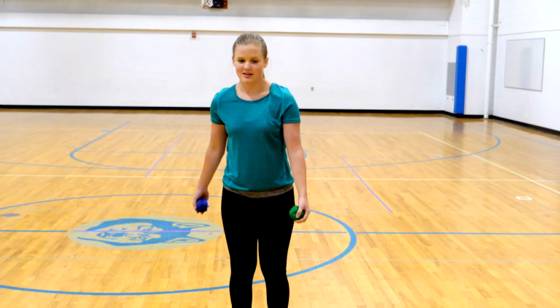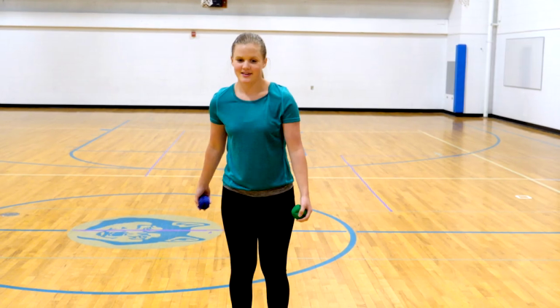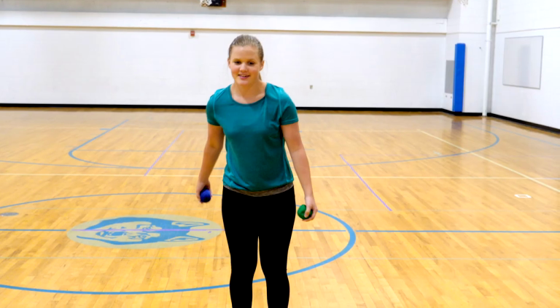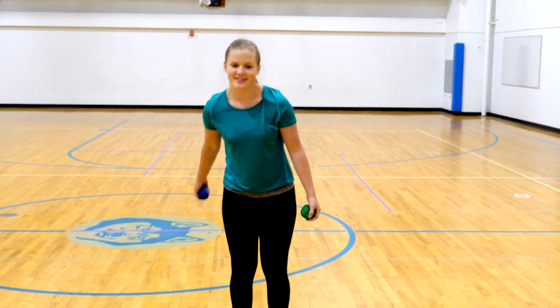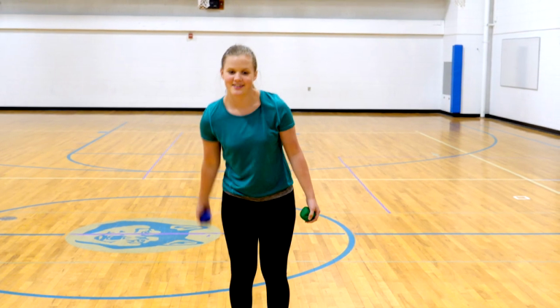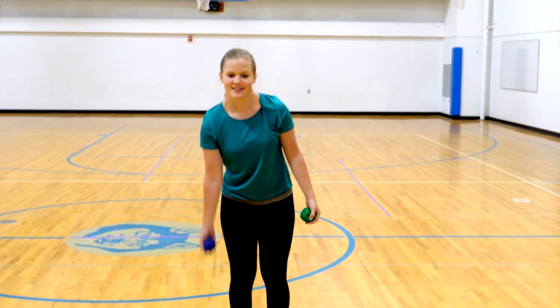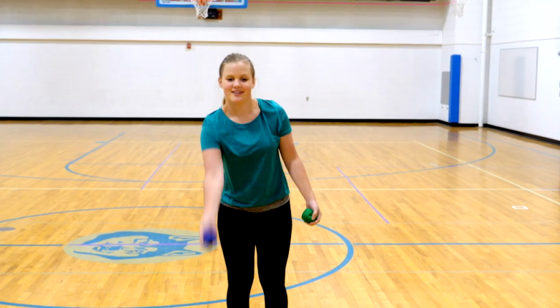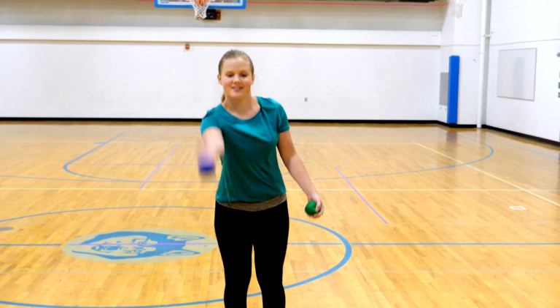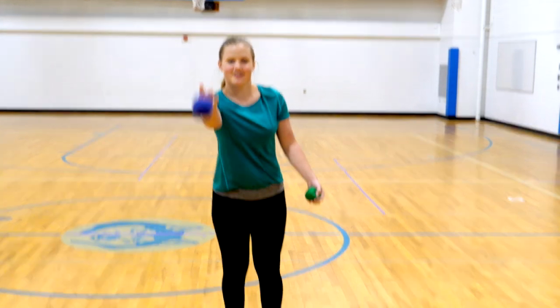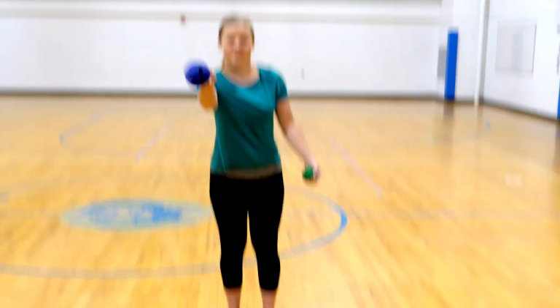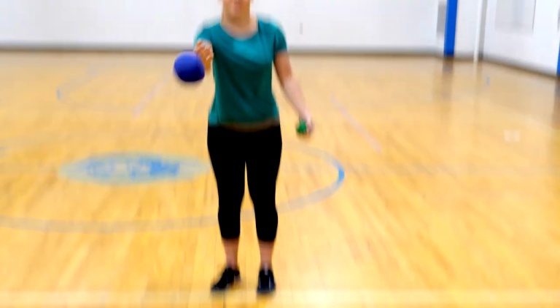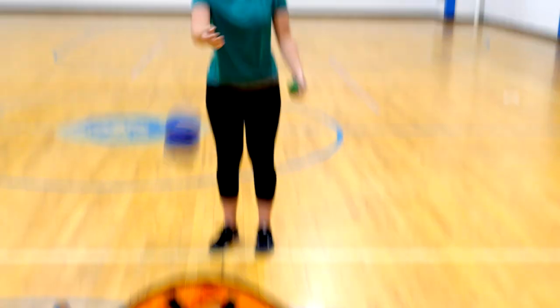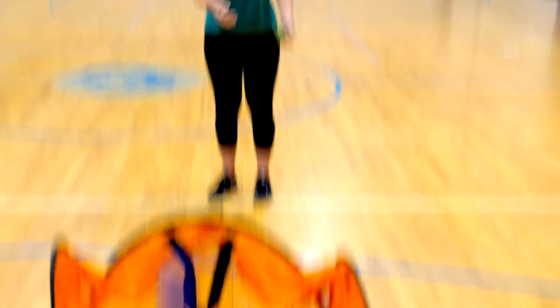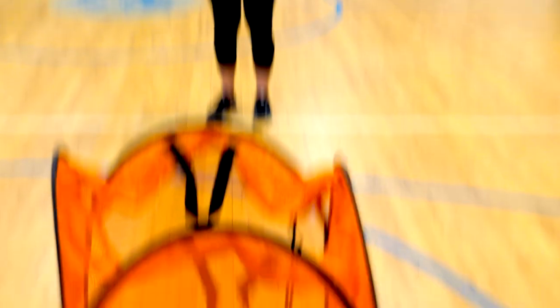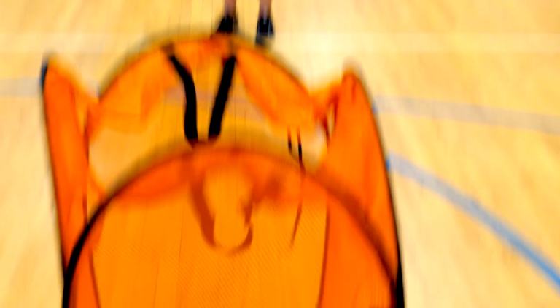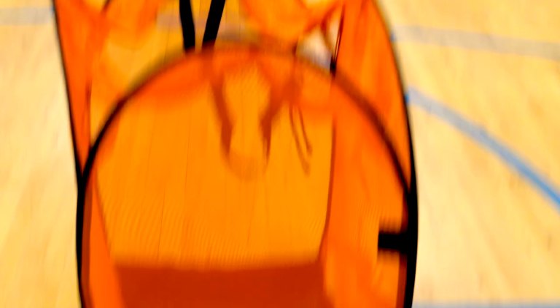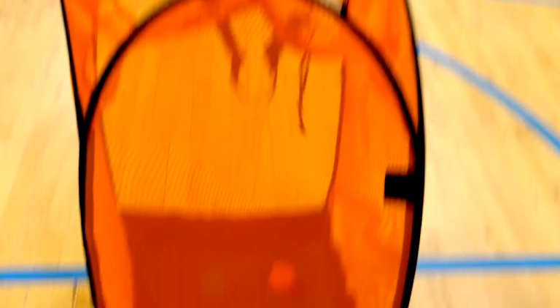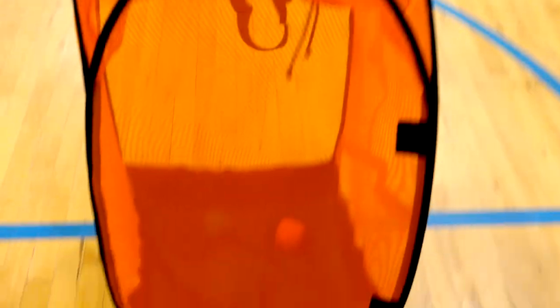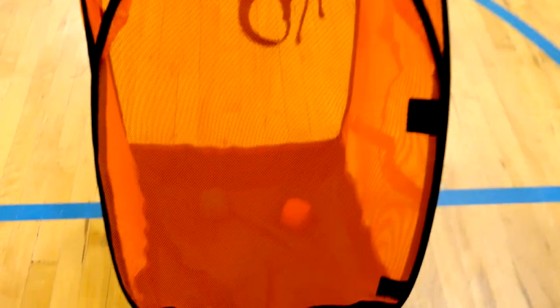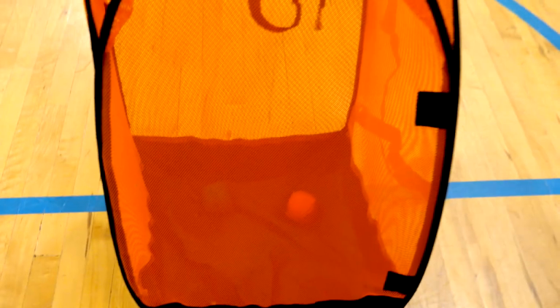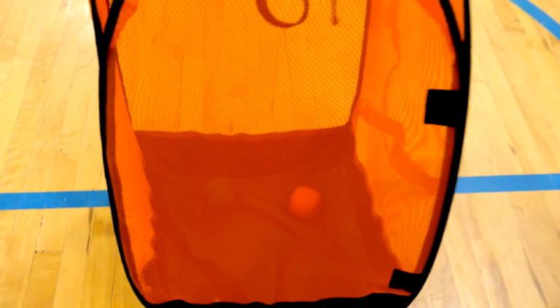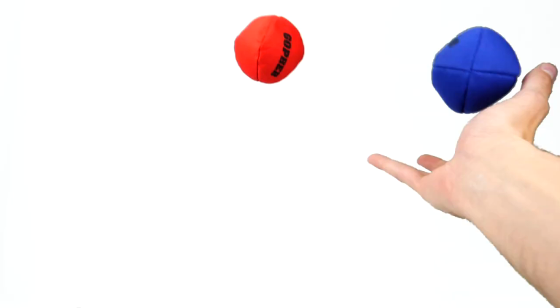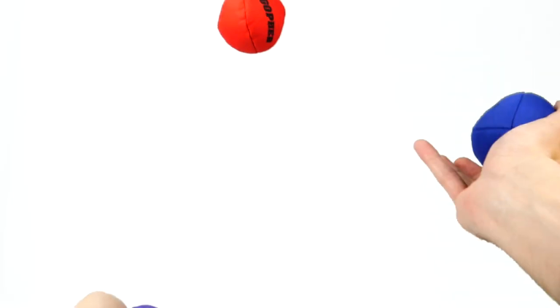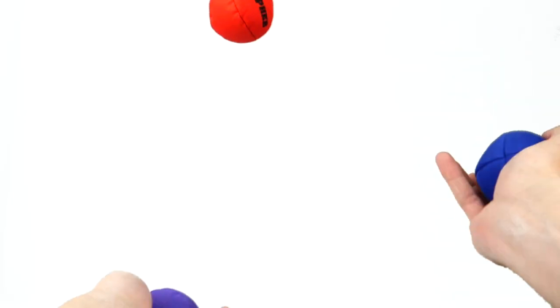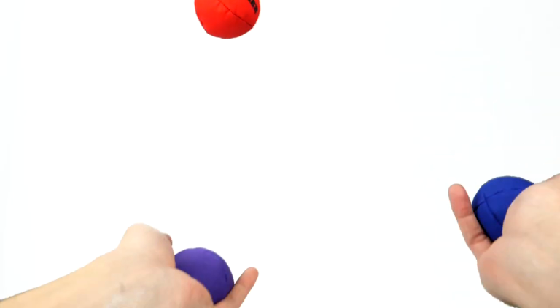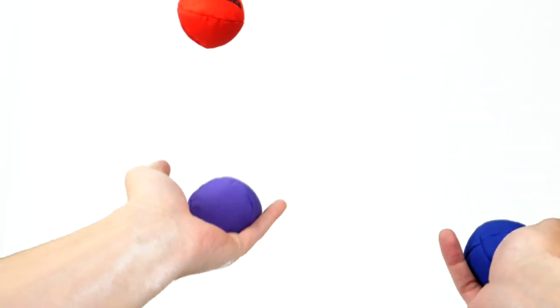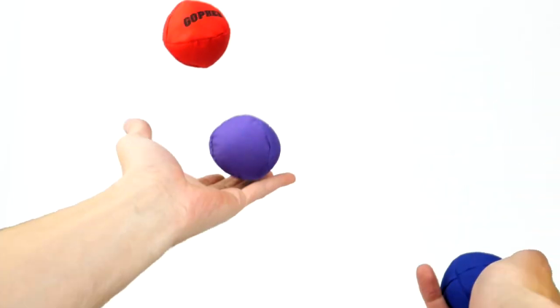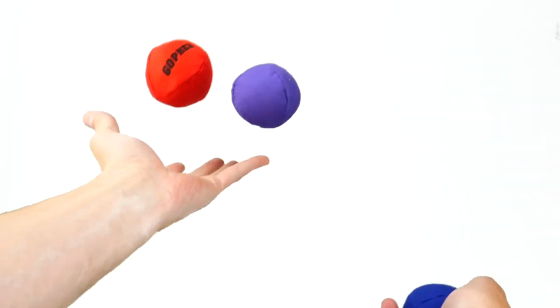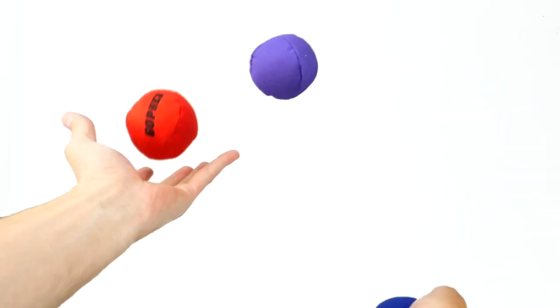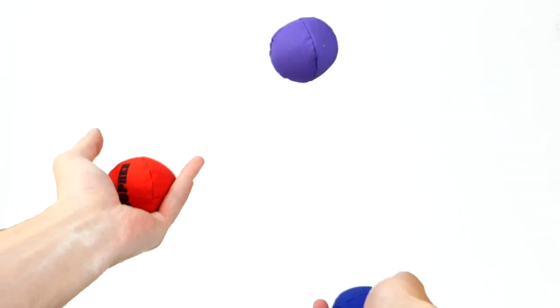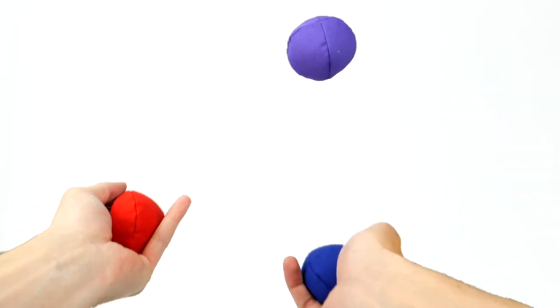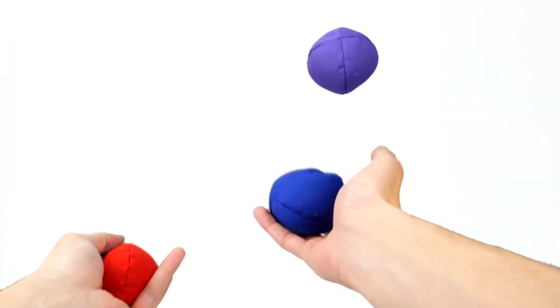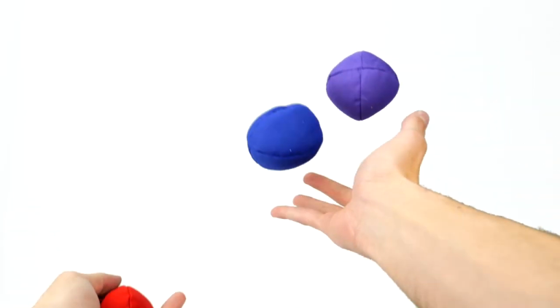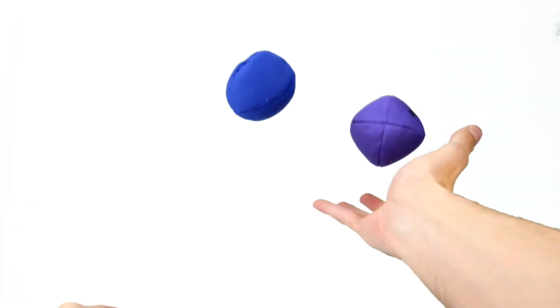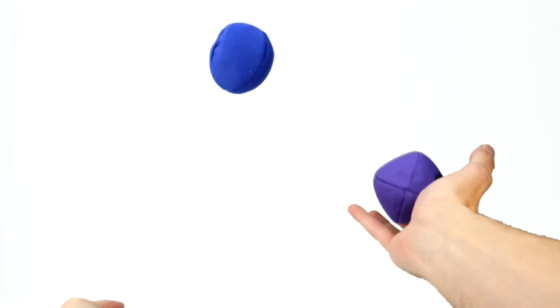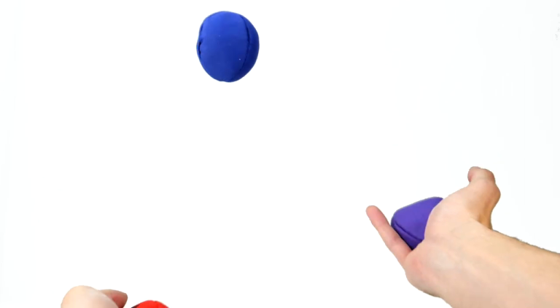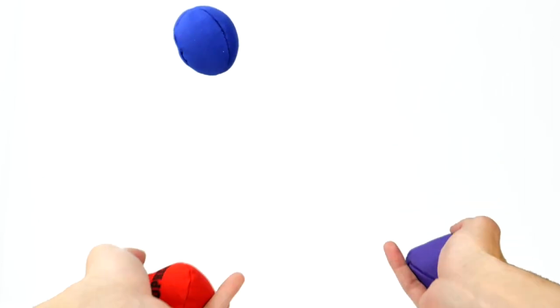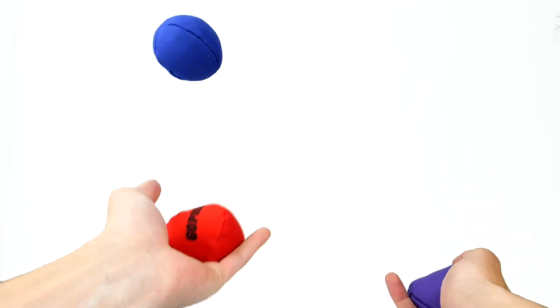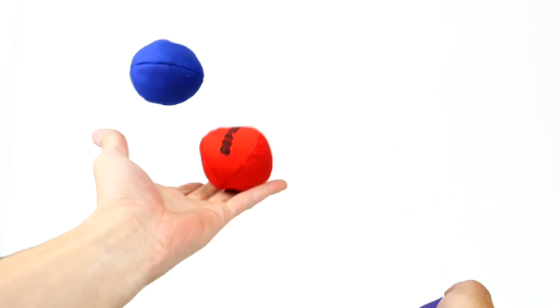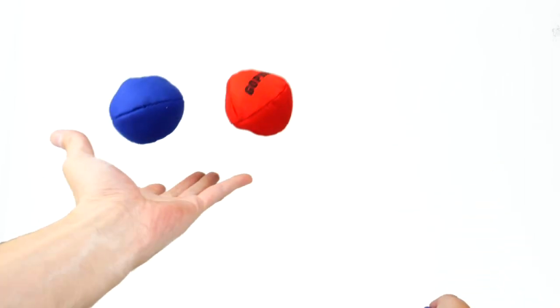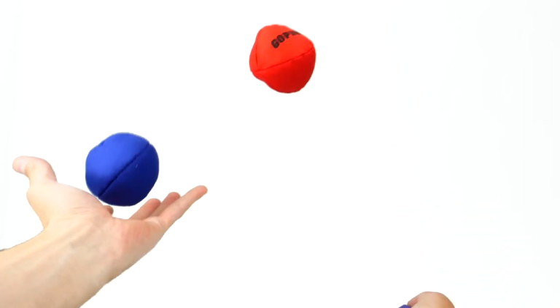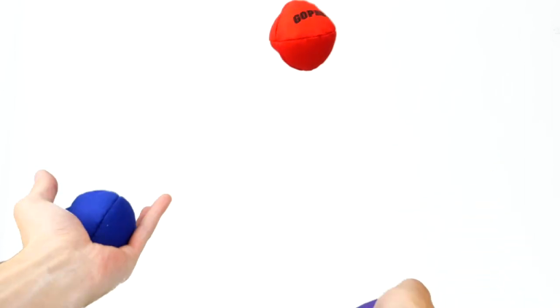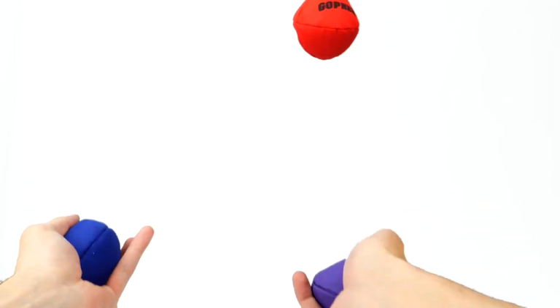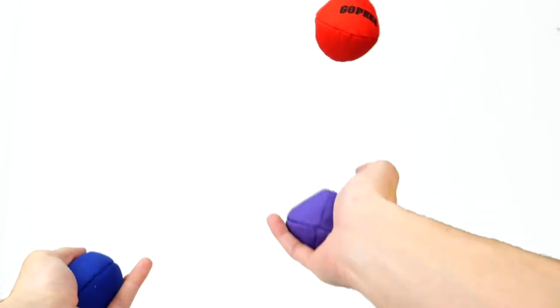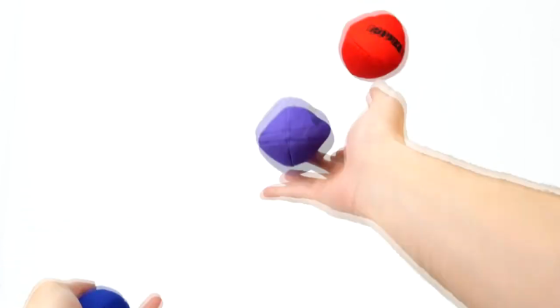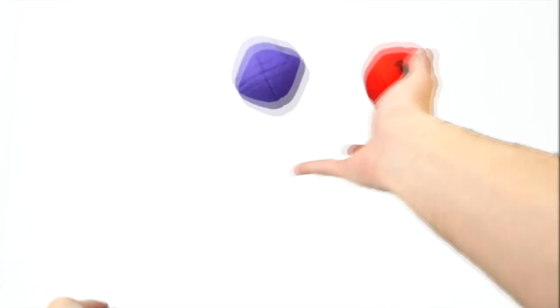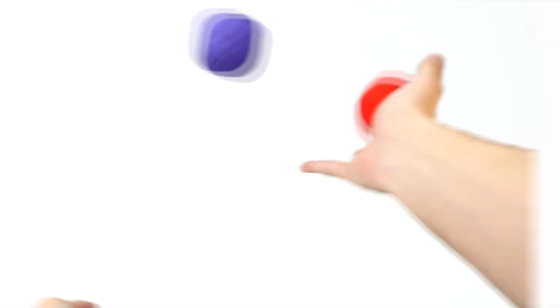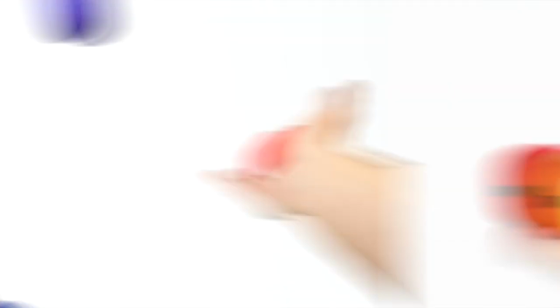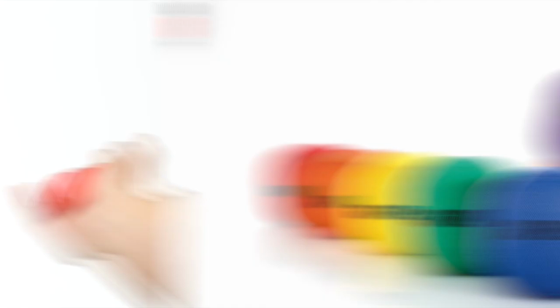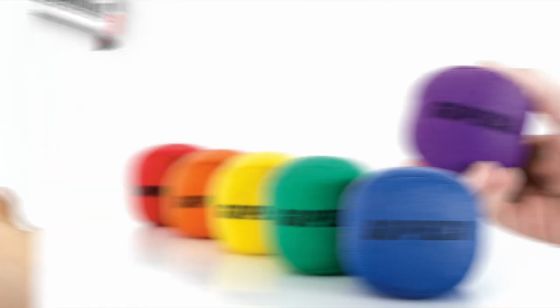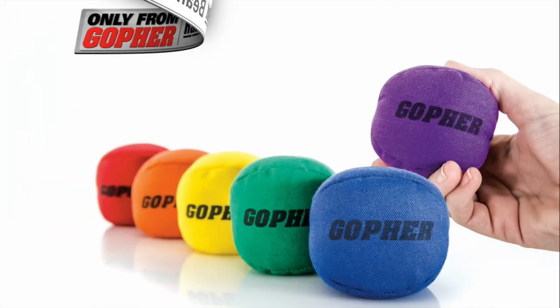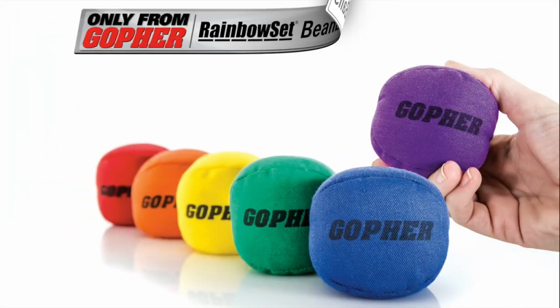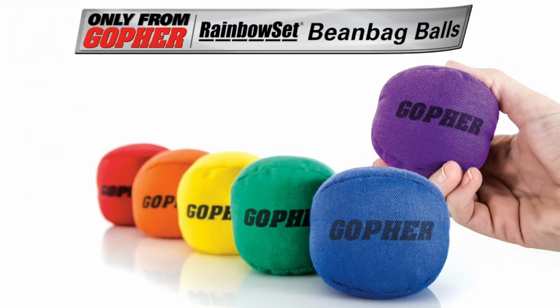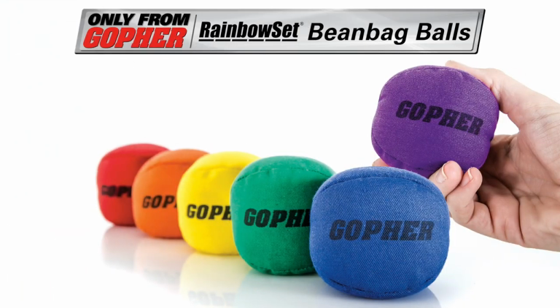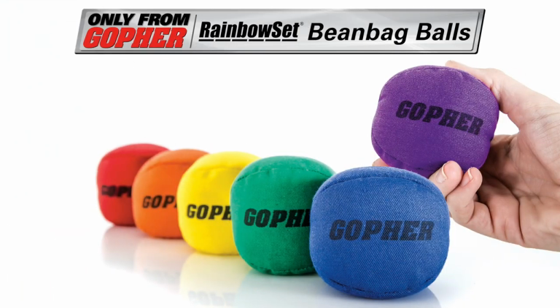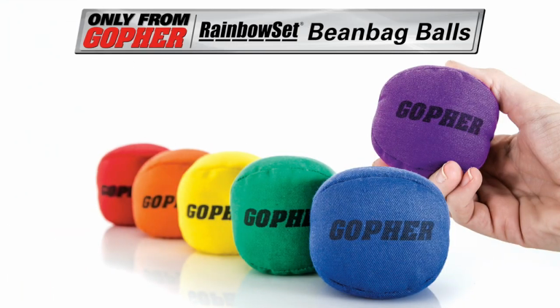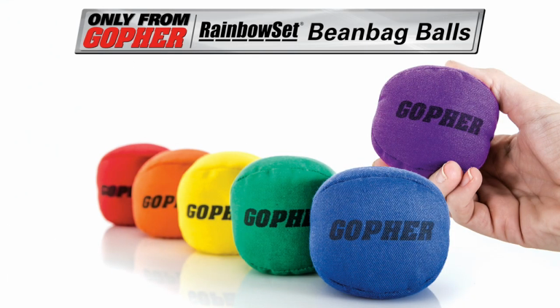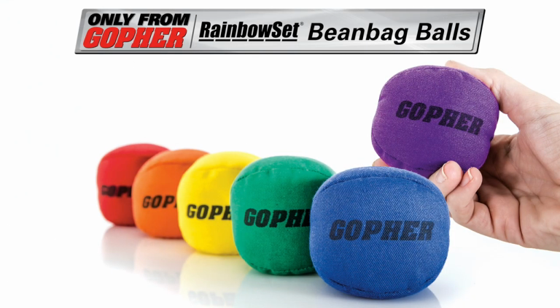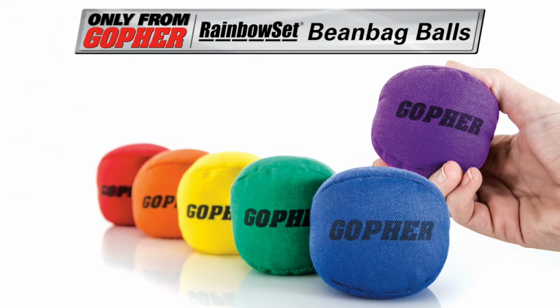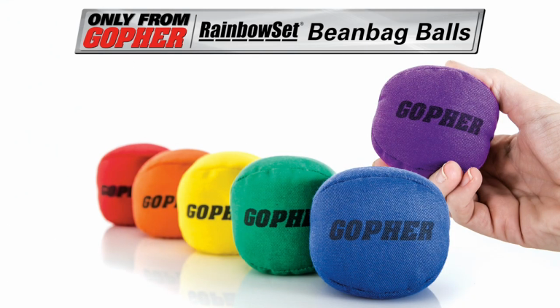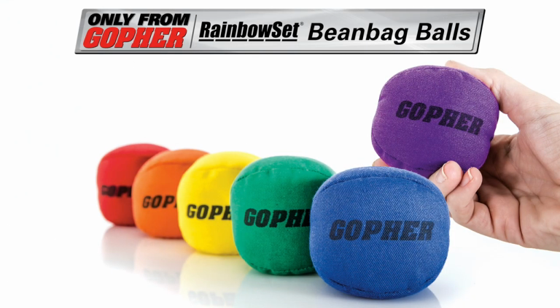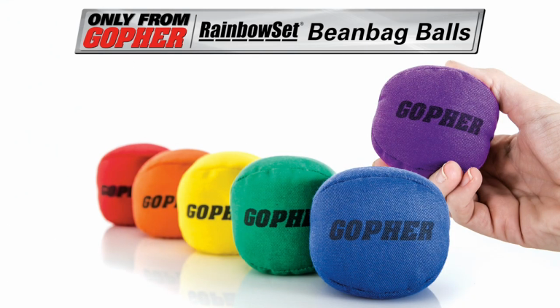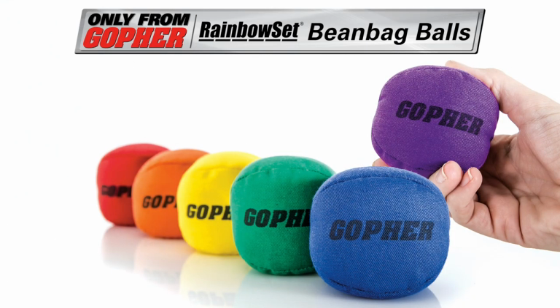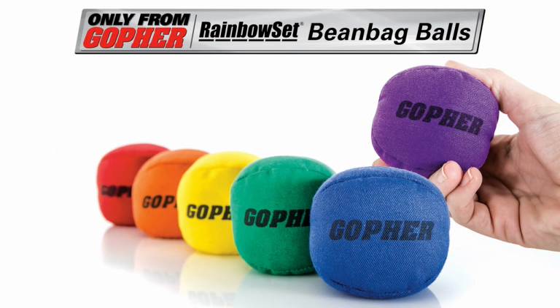Add colorful fun to tossing and catching activities with round bean bag balls. Rainbow Bean Bag Balls, only from Gopher.